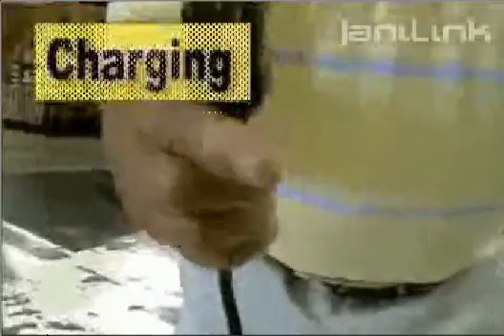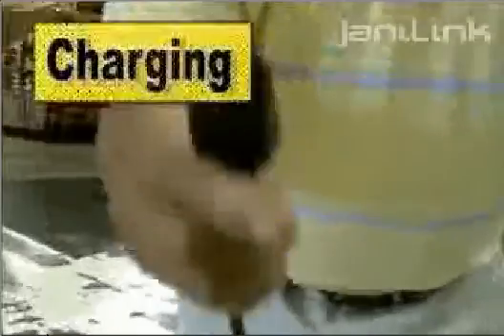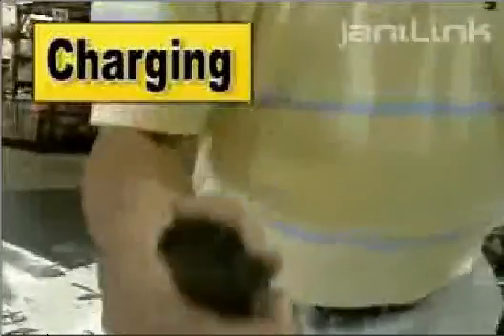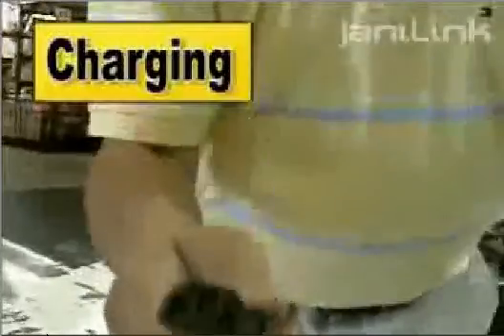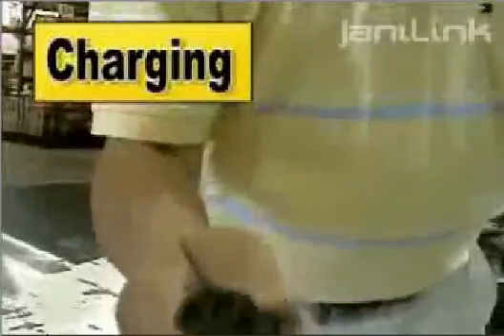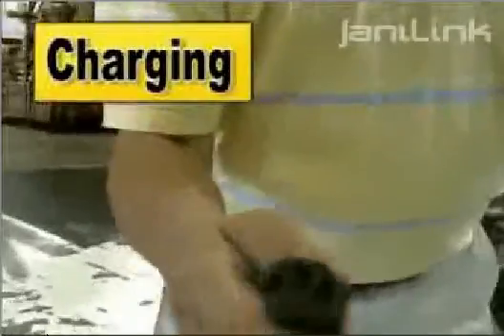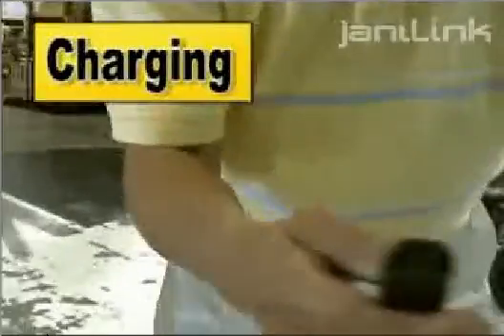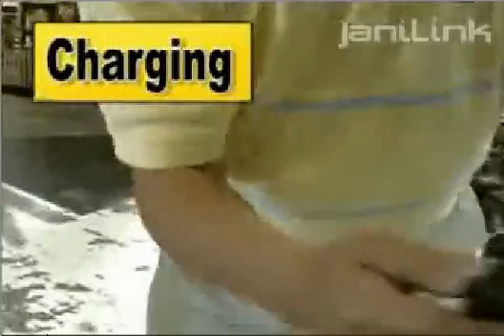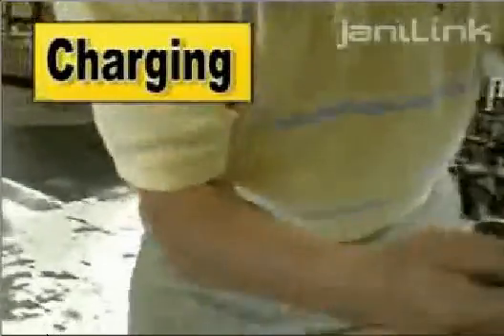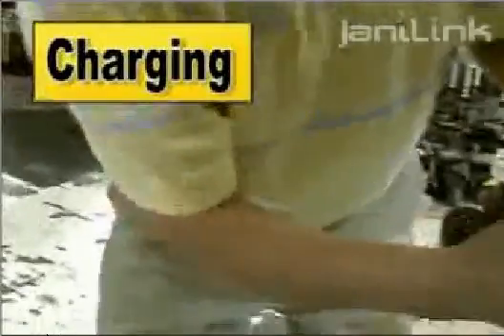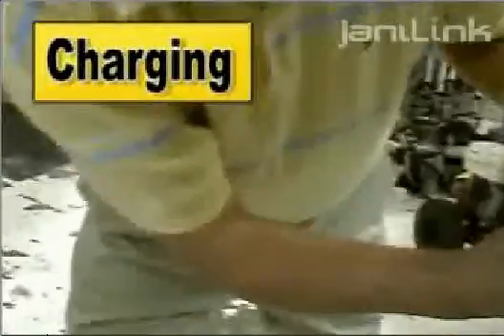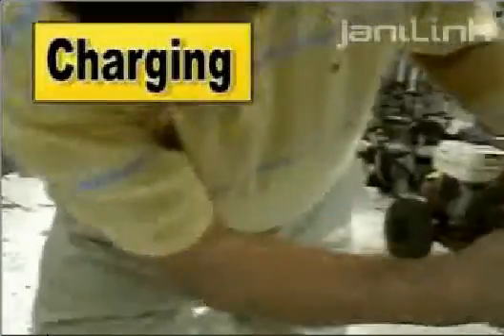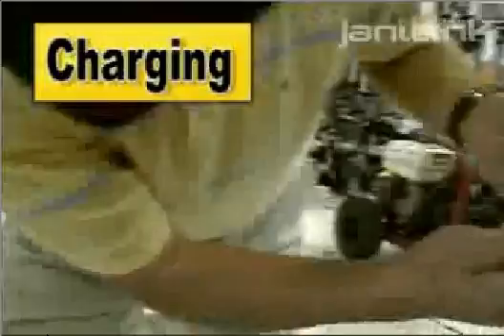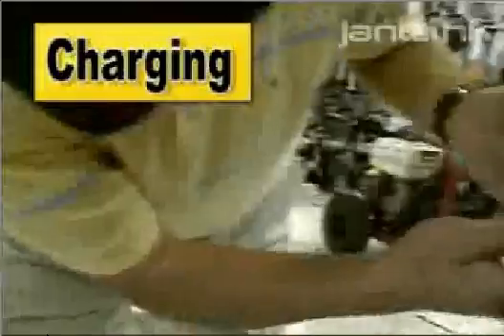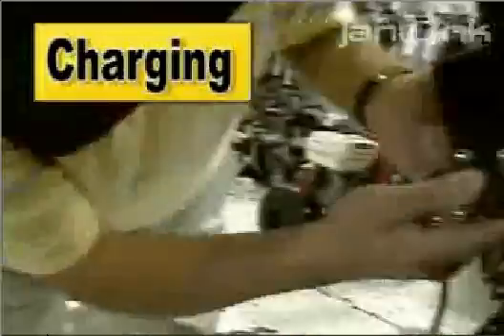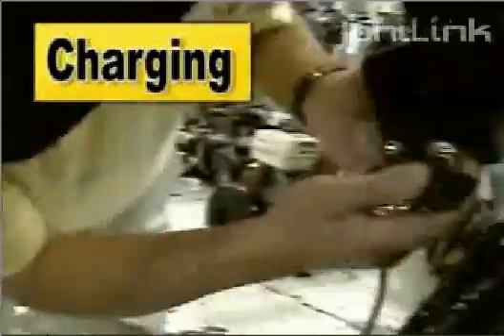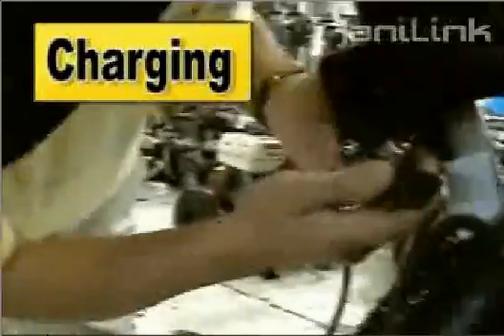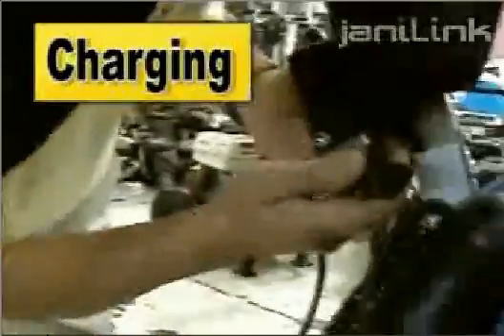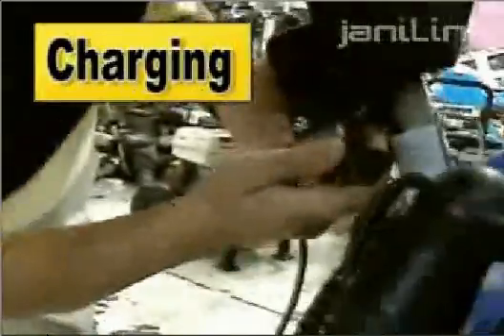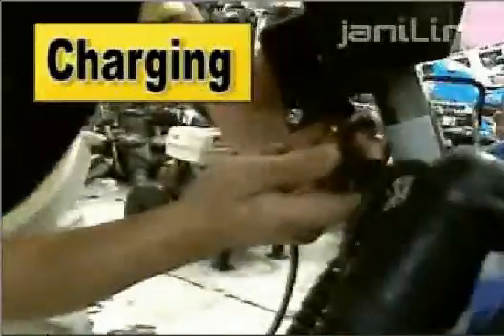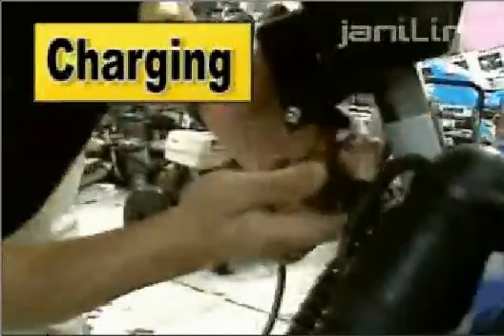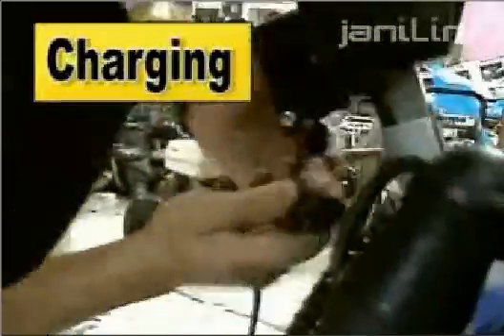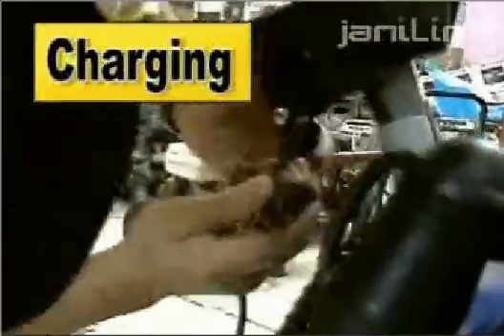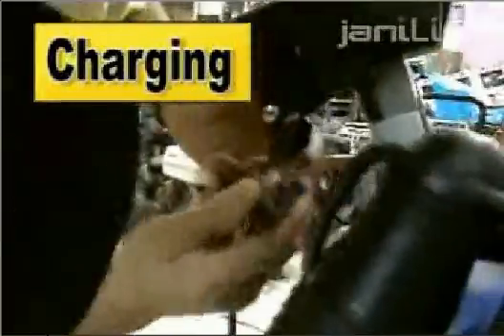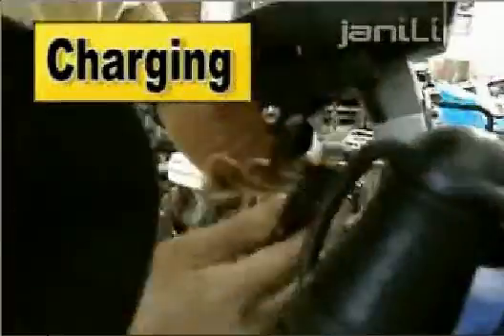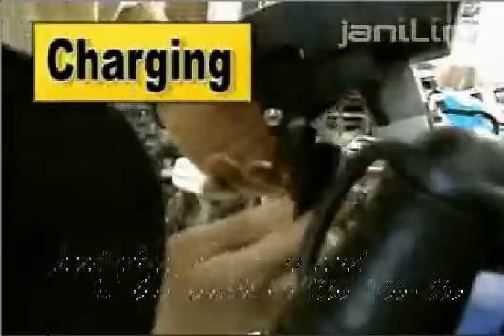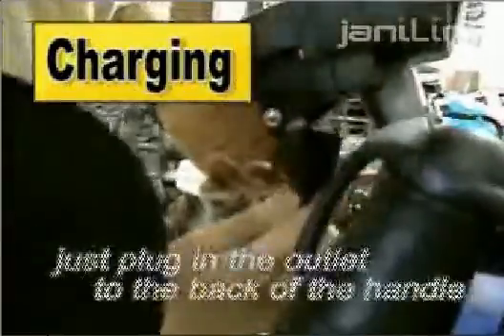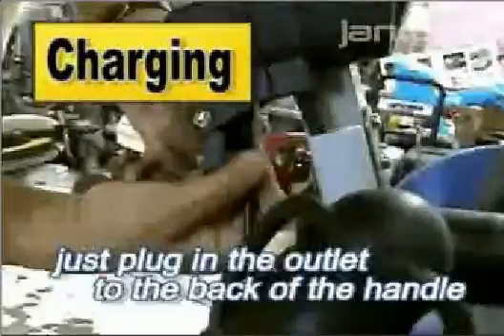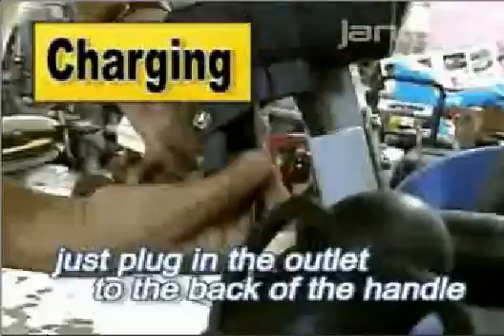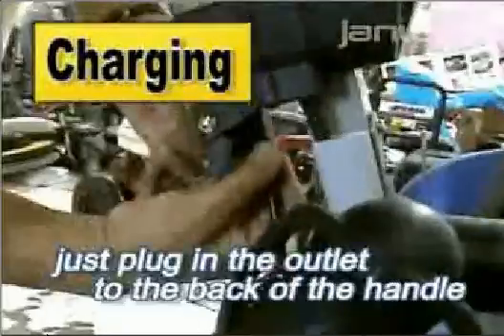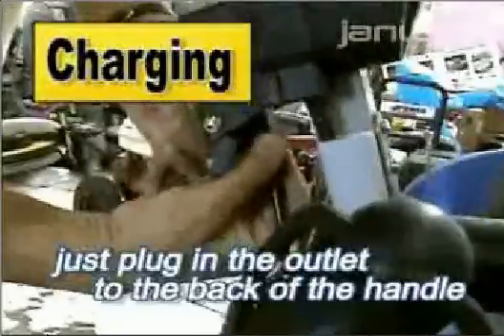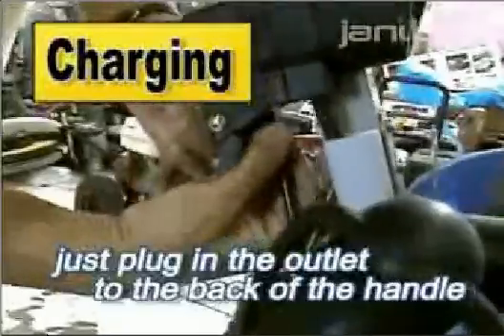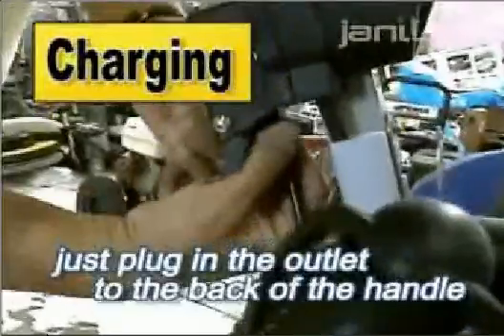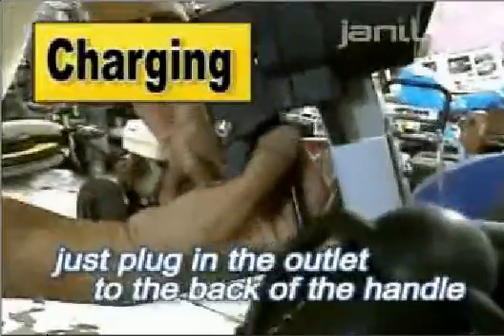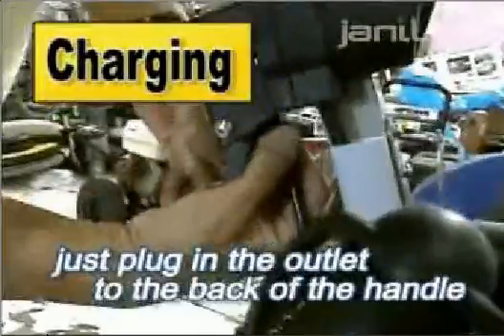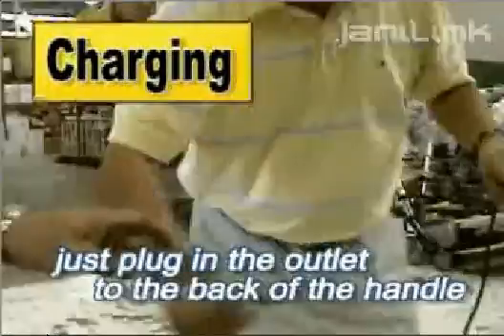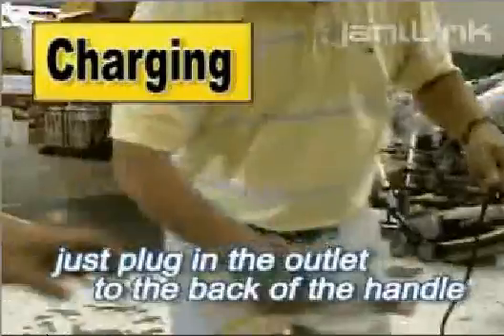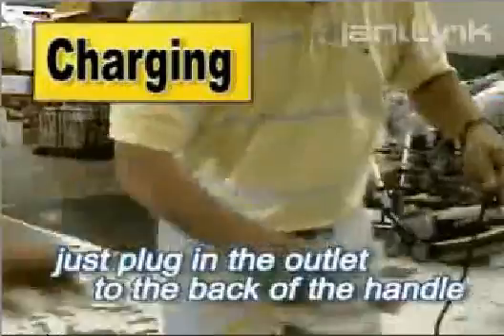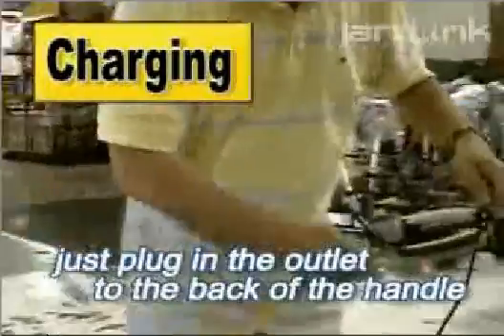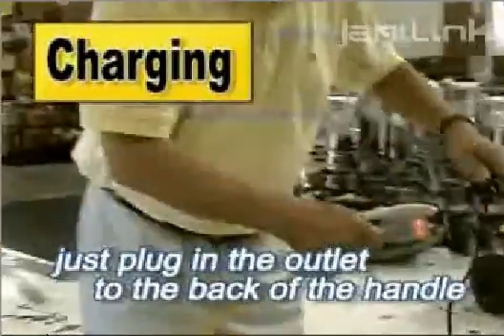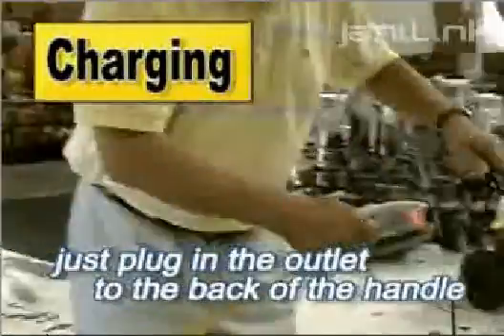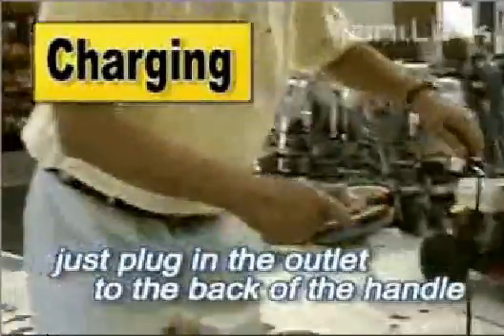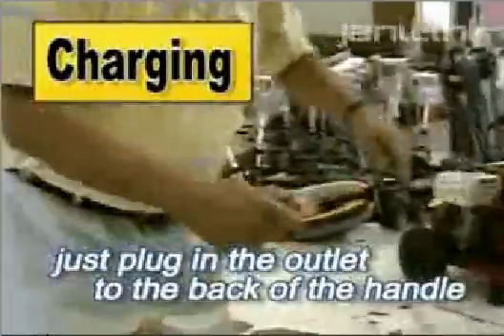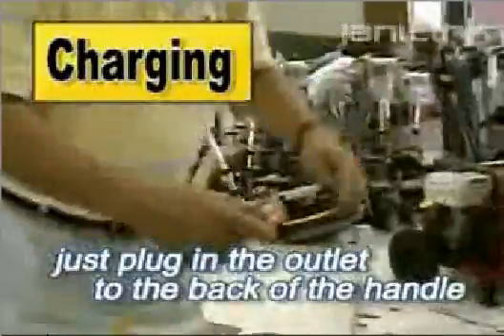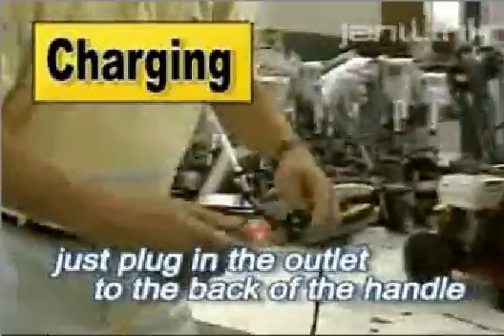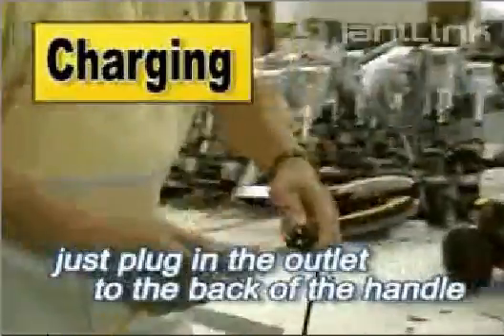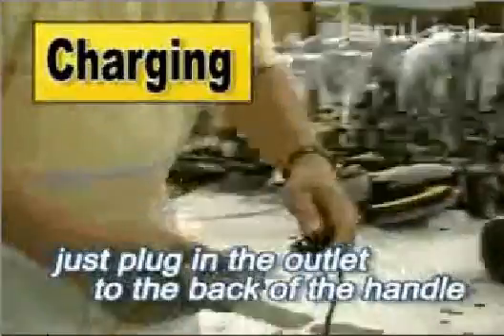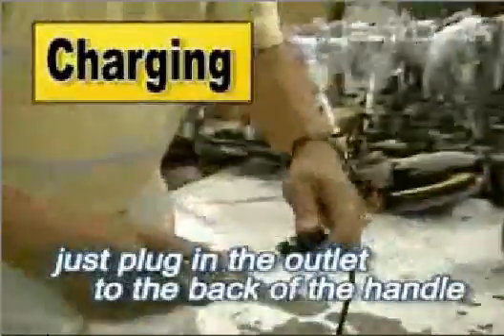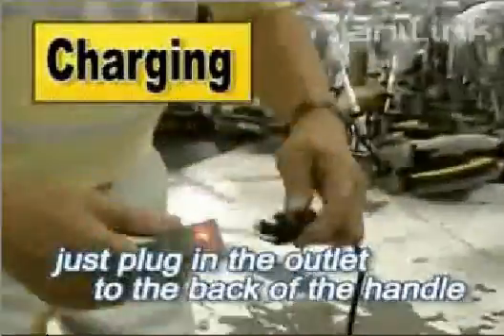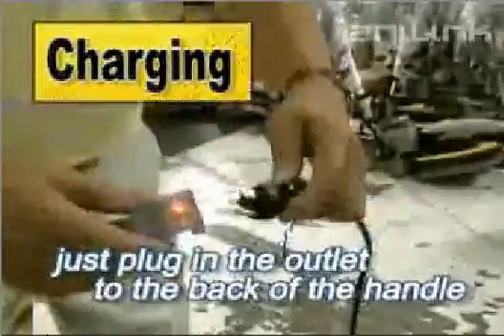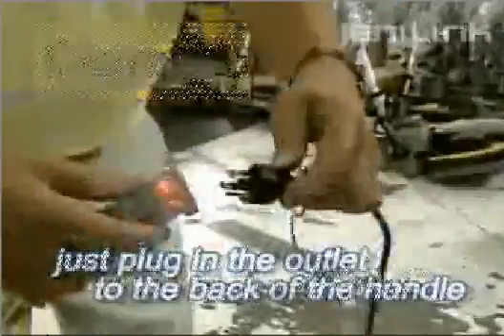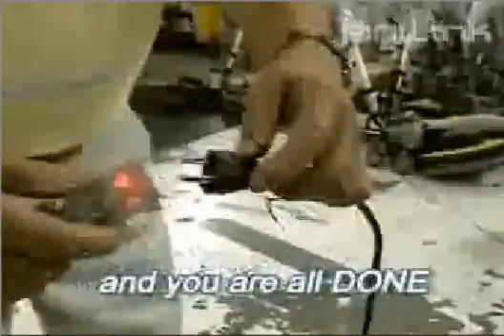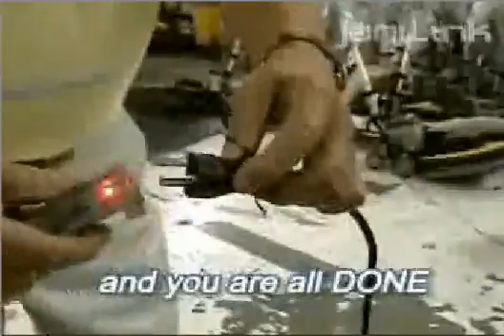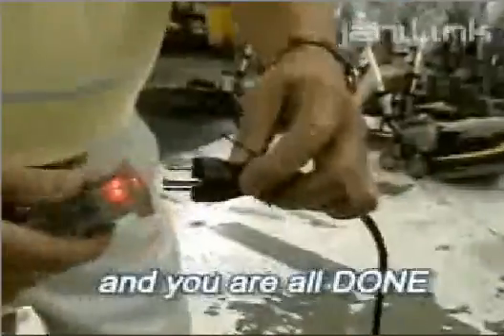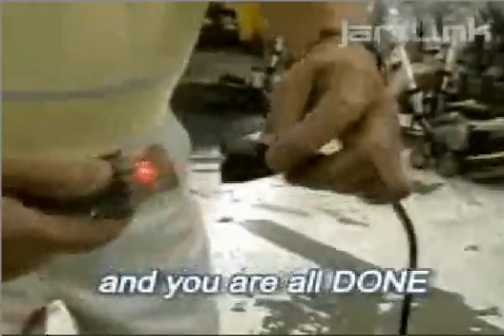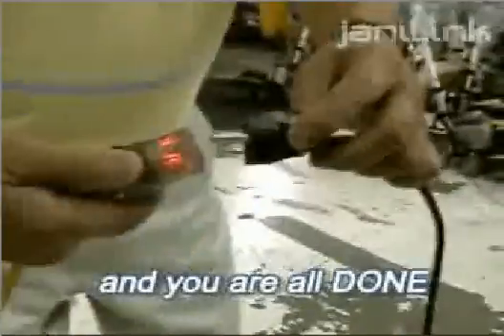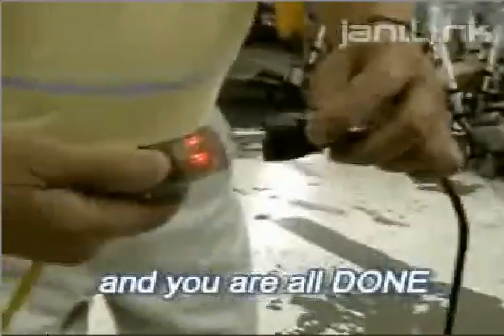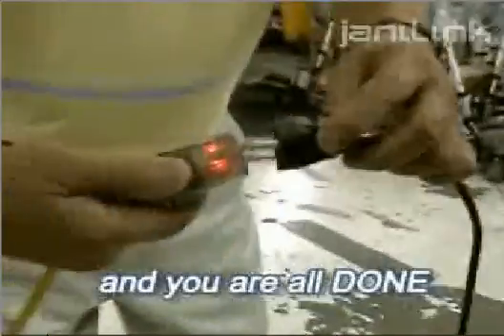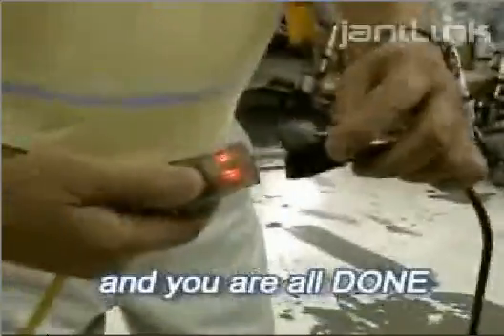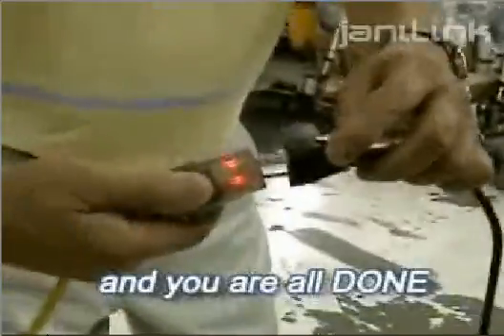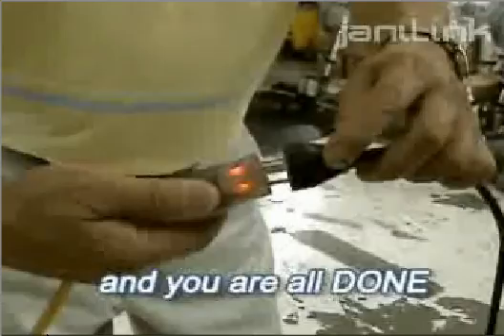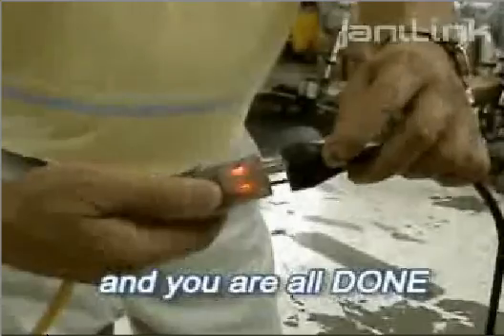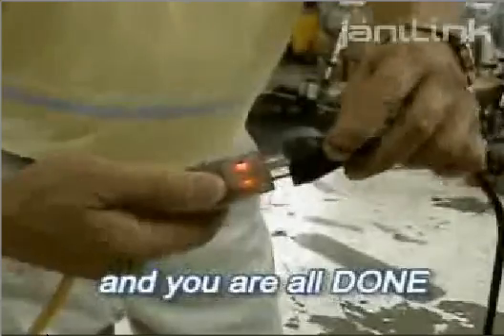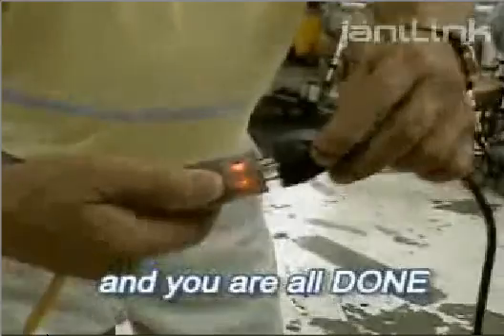Charging the machine is very easy. Just plug the outlet into the back of the handle and you're all done.